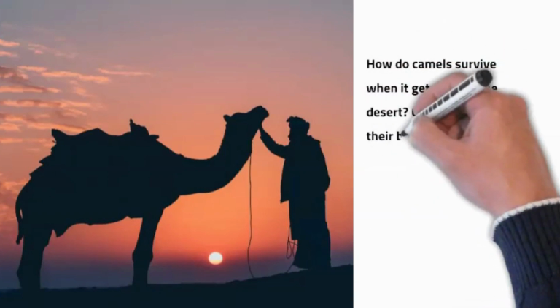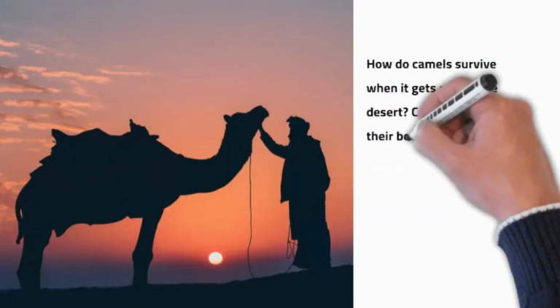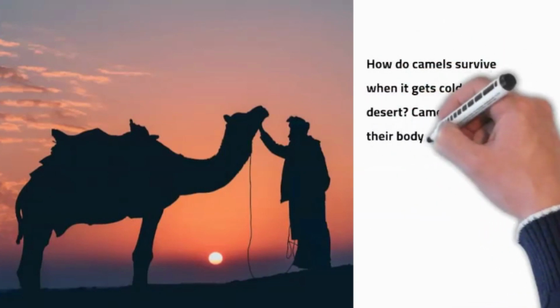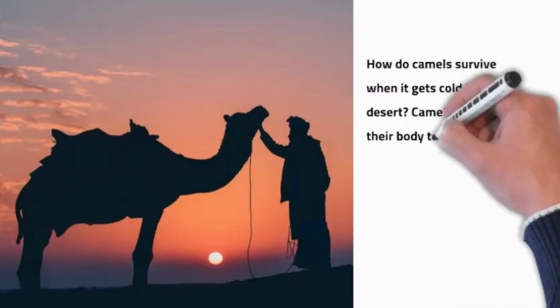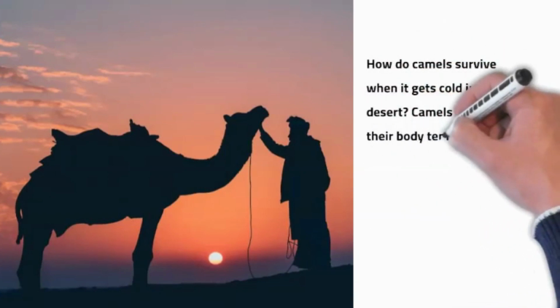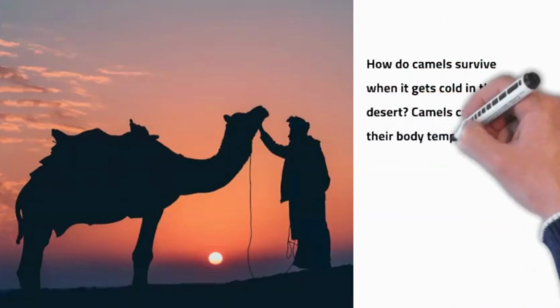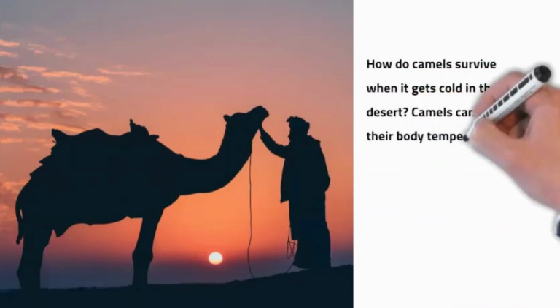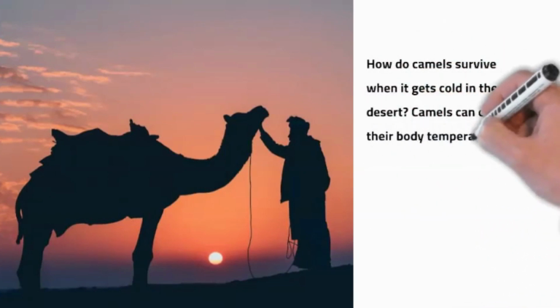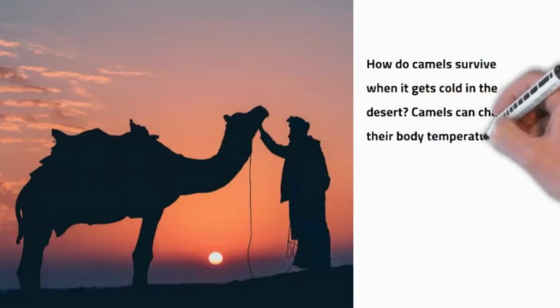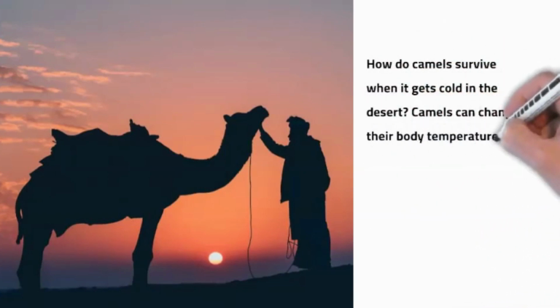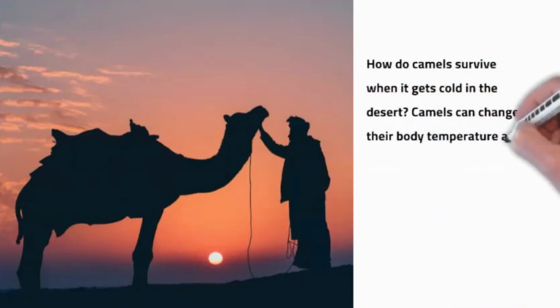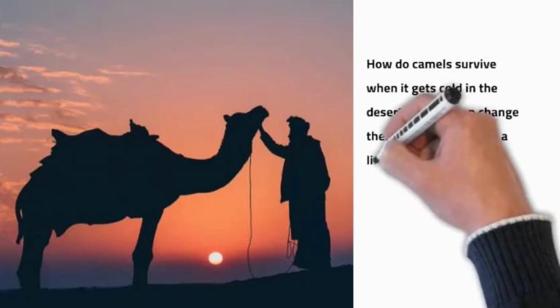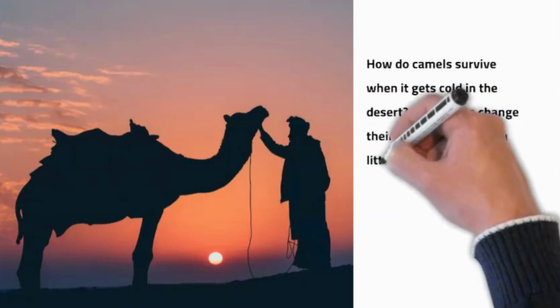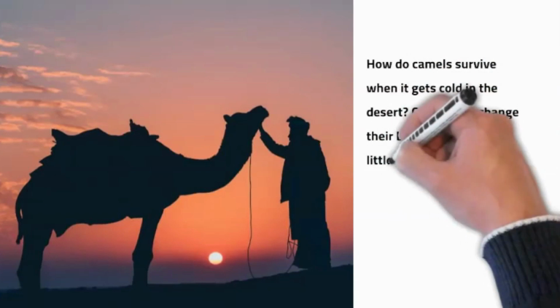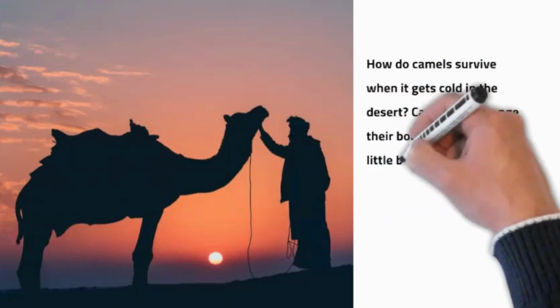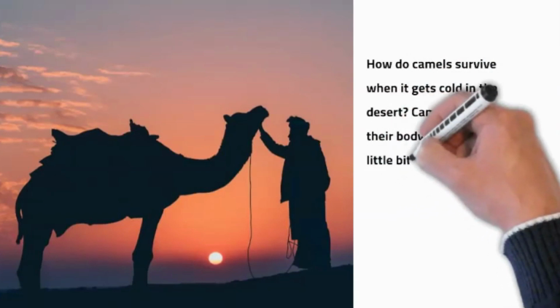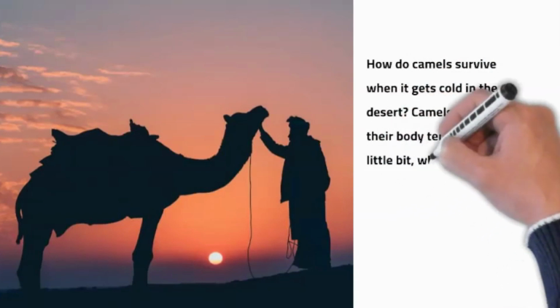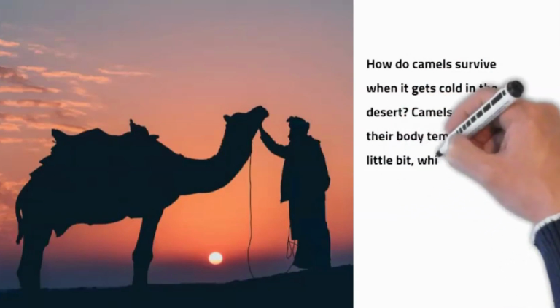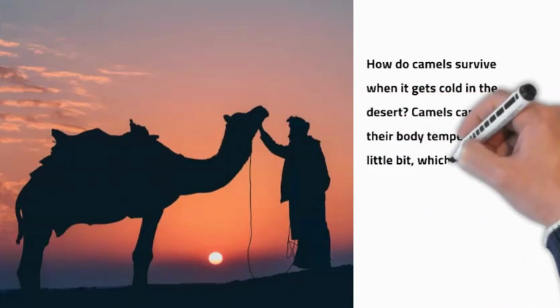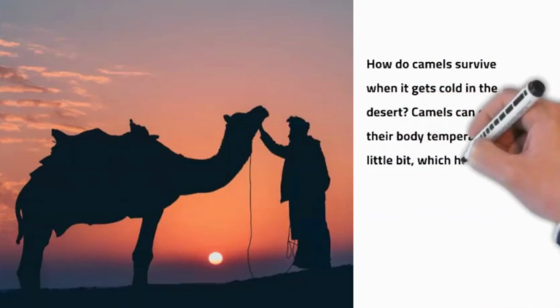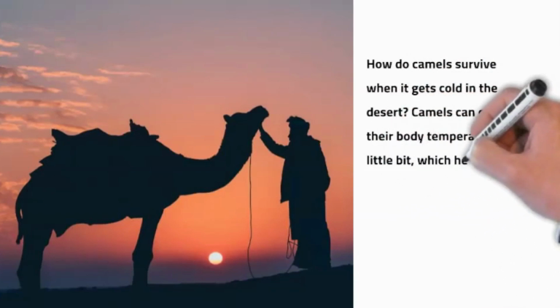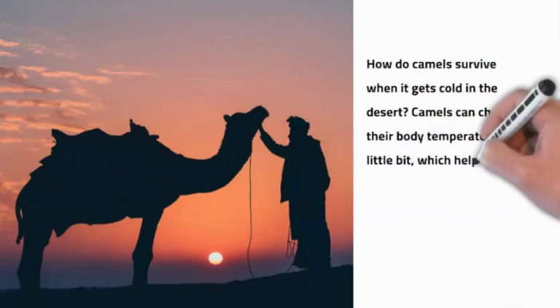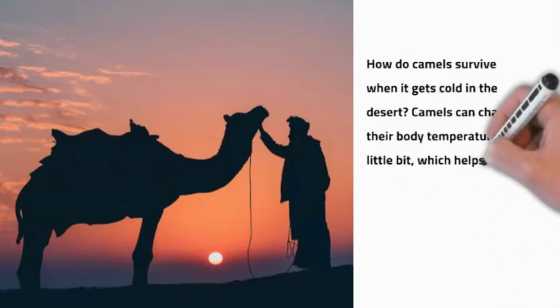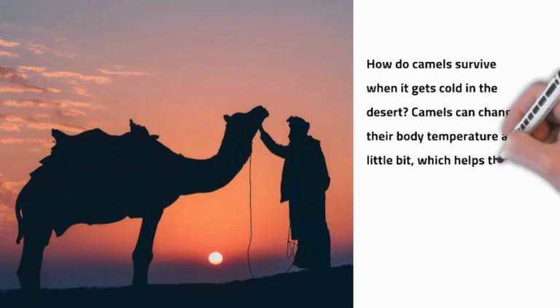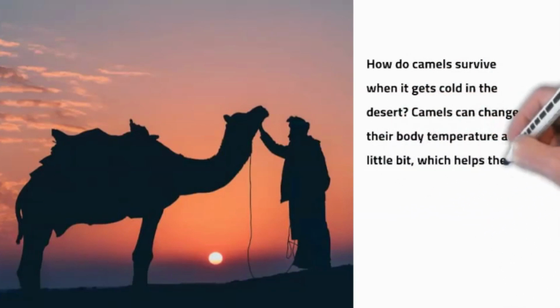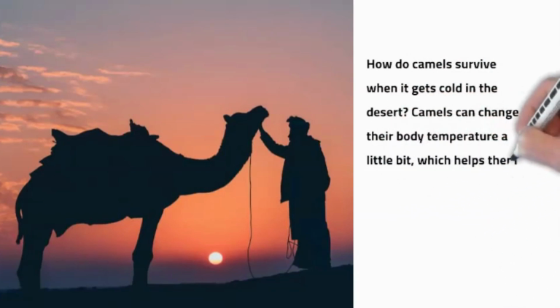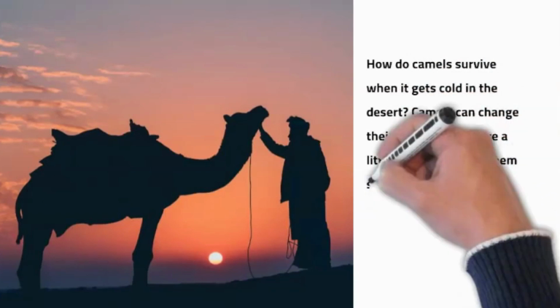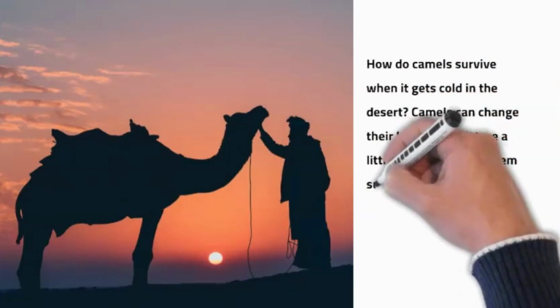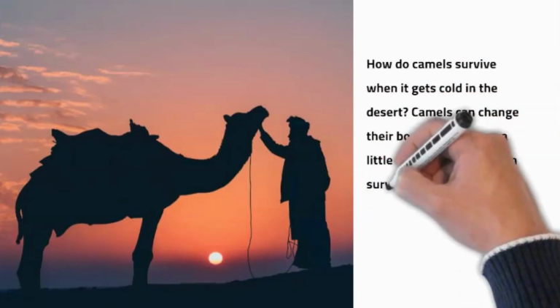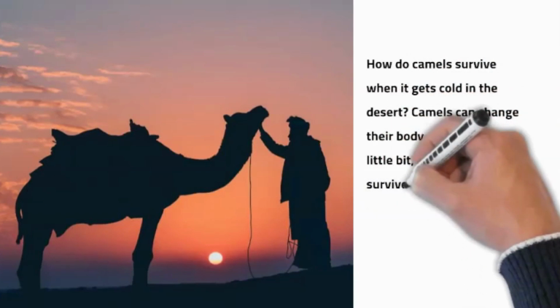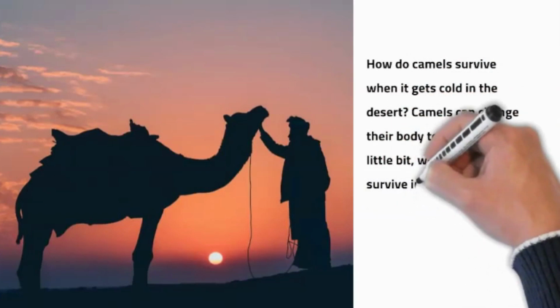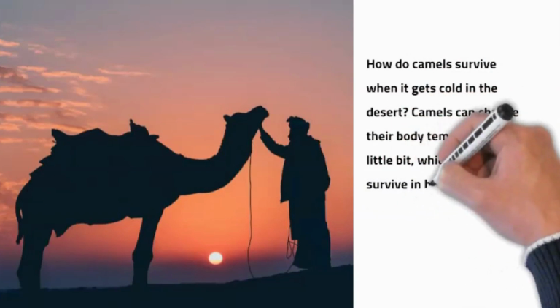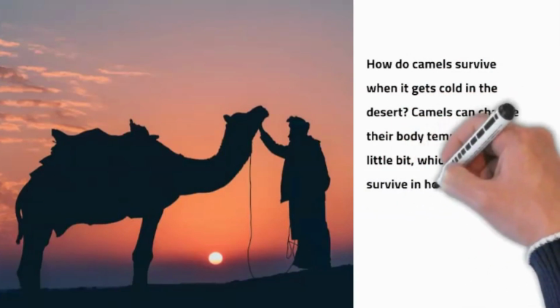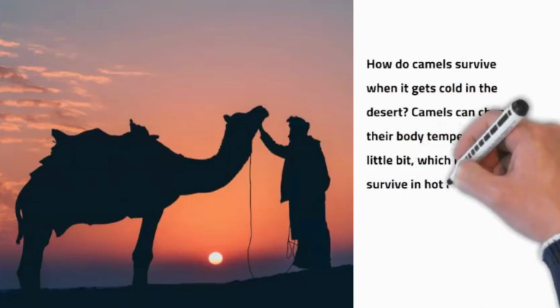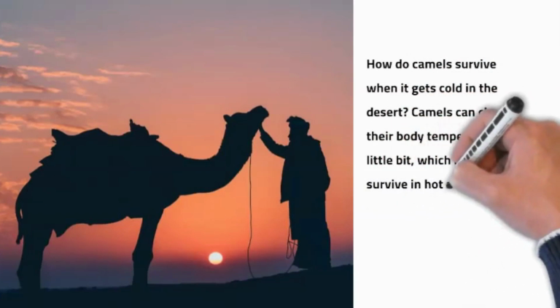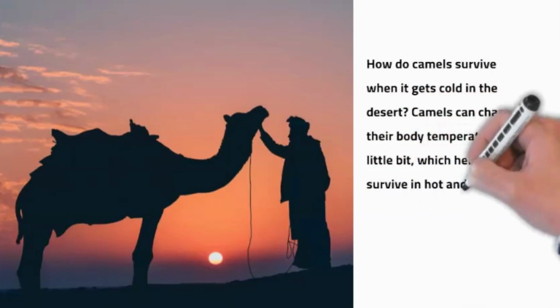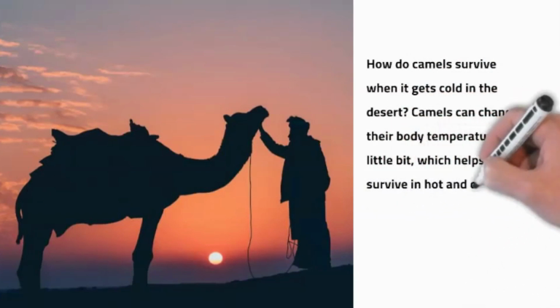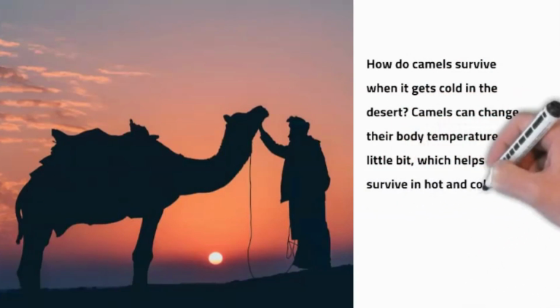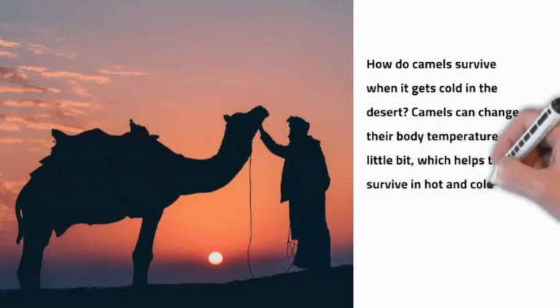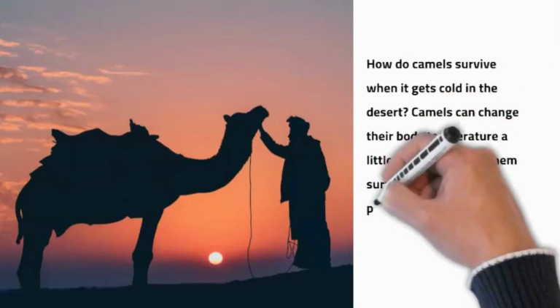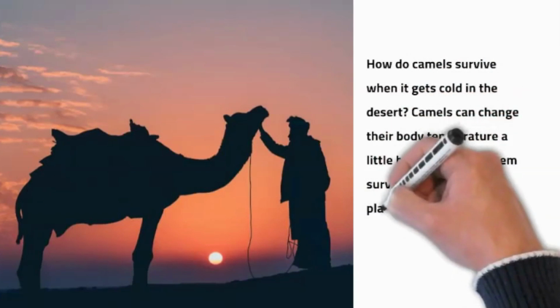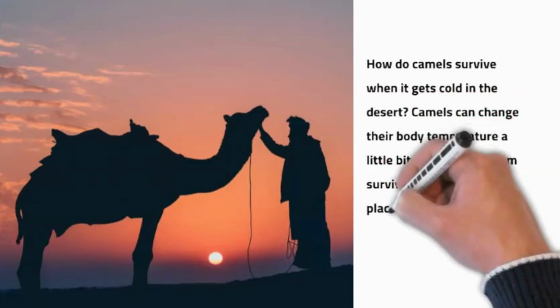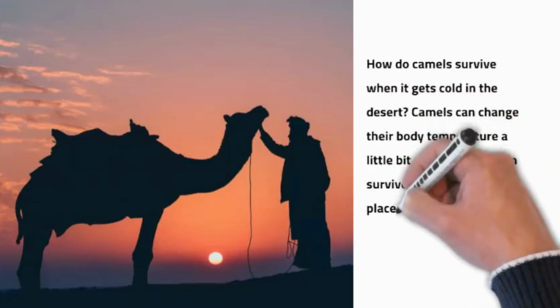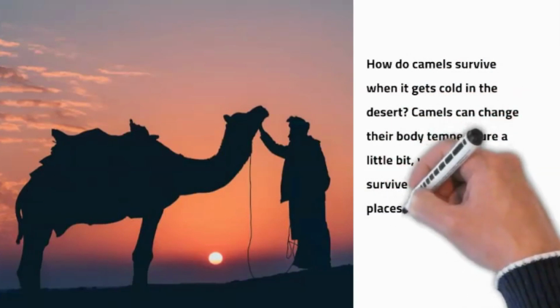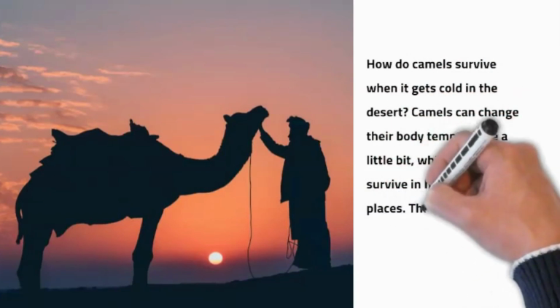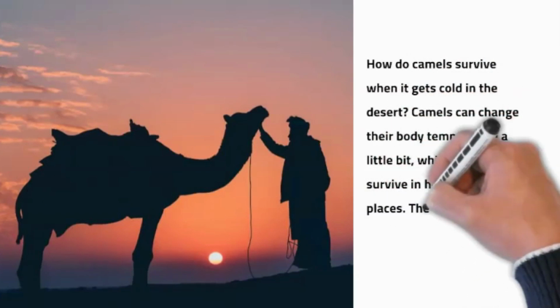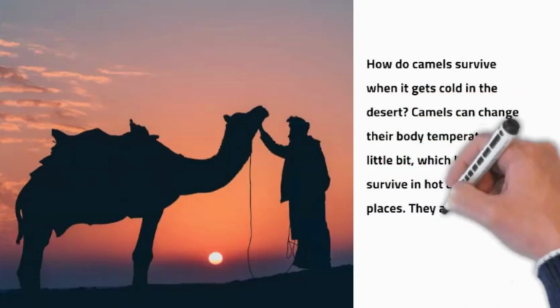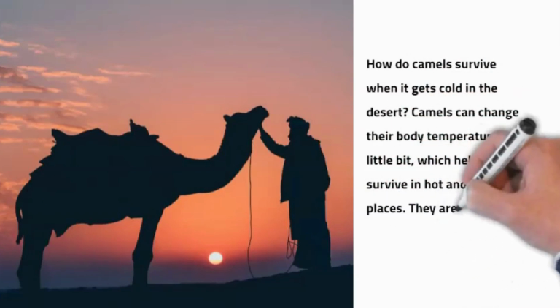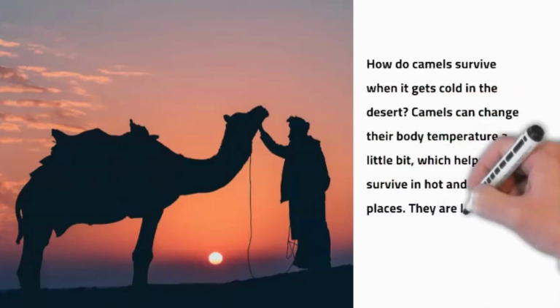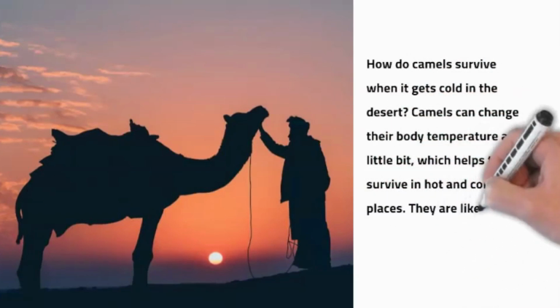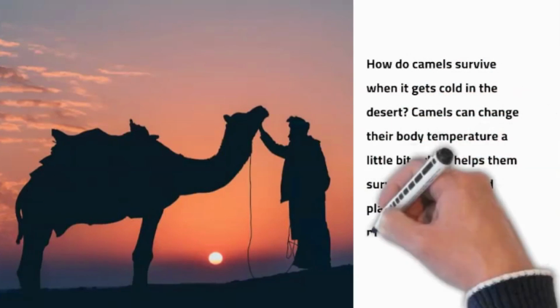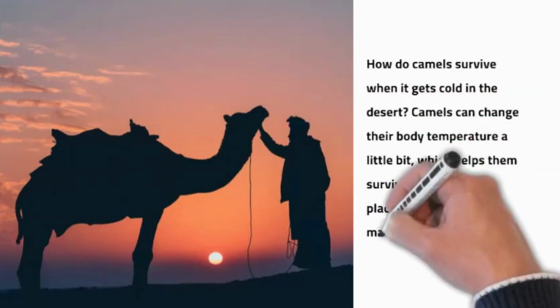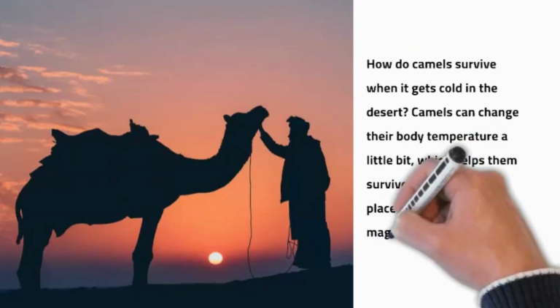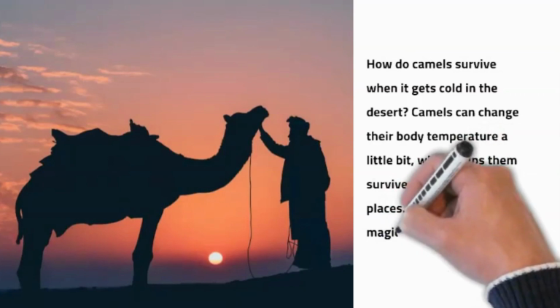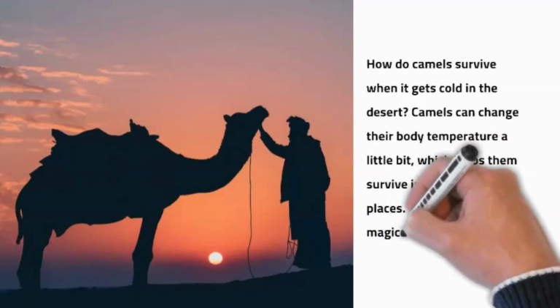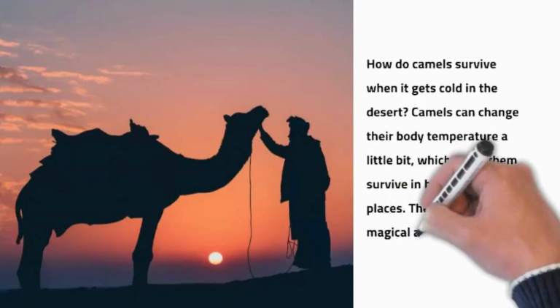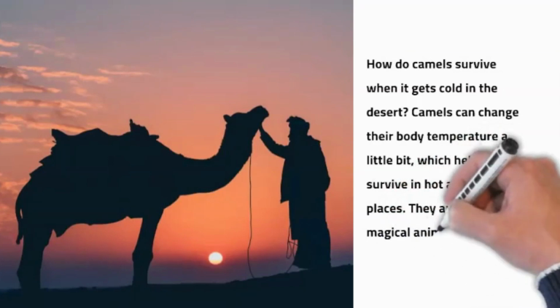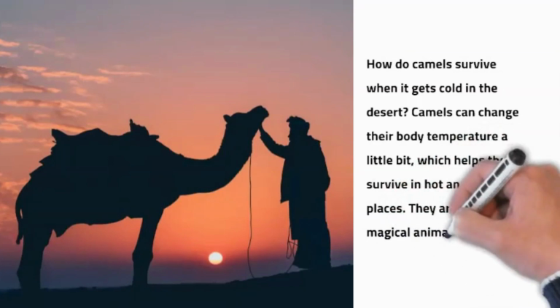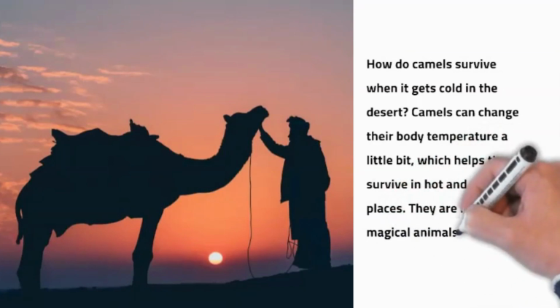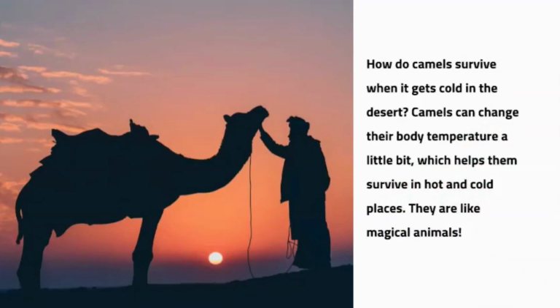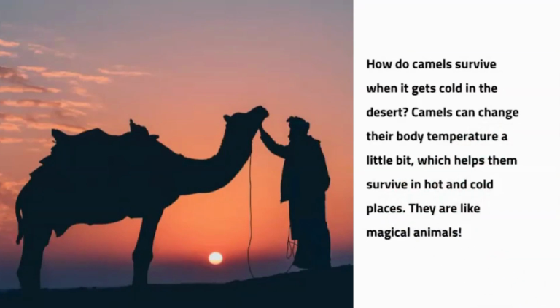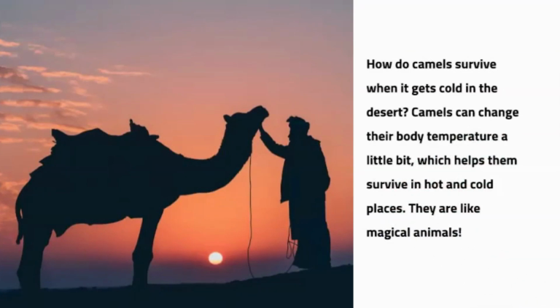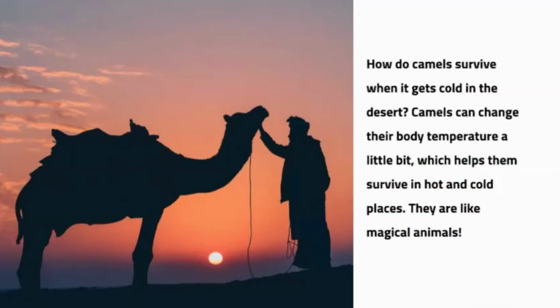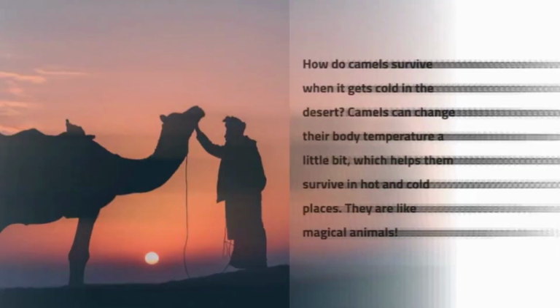How can camels survive when it gets cold in the desert? Camels can change their body temperature a little bit, which helps them survive in both hot and cold places. They are like magical animals.